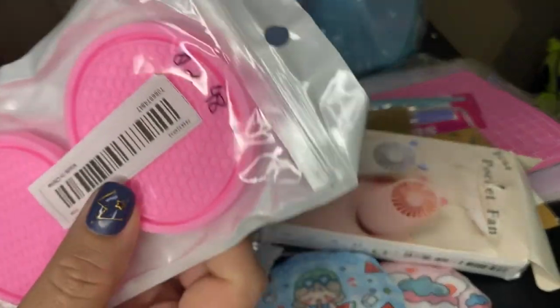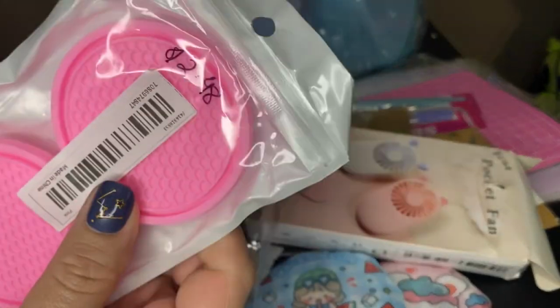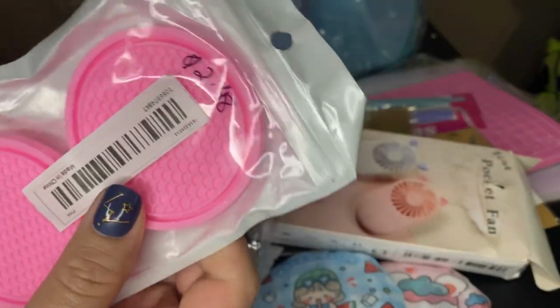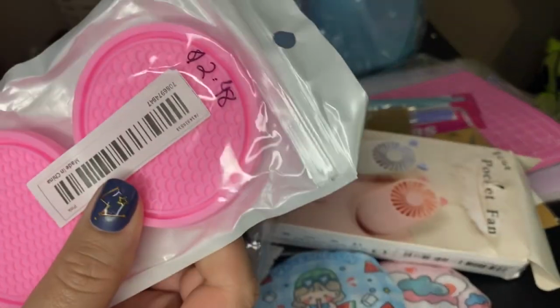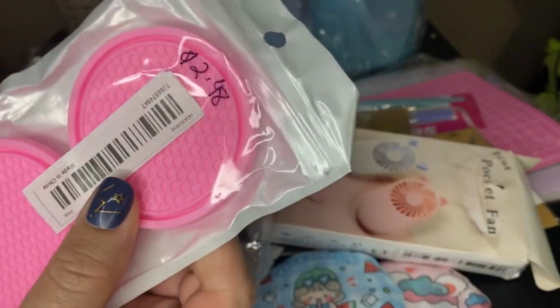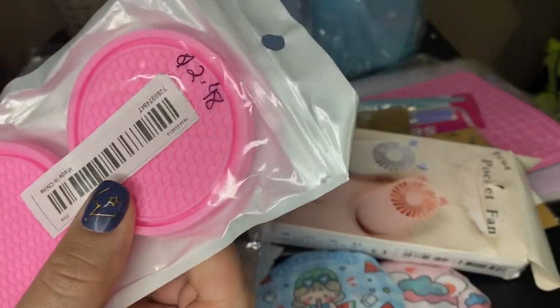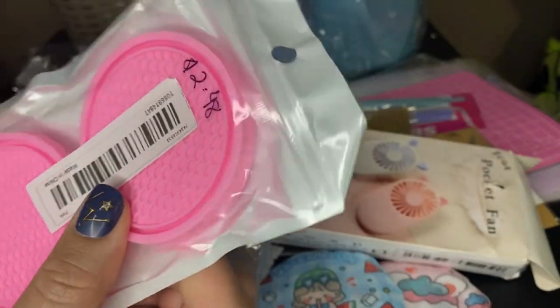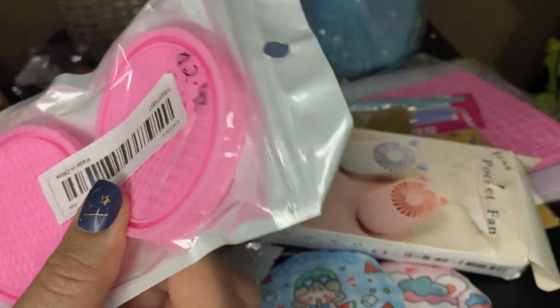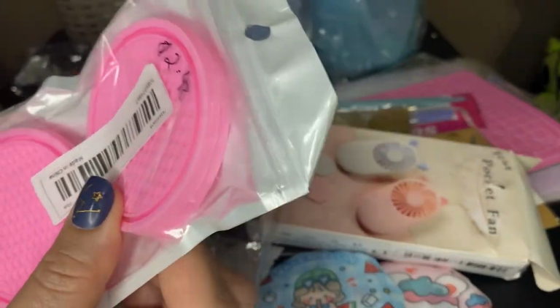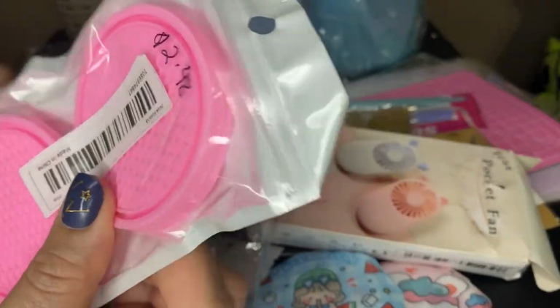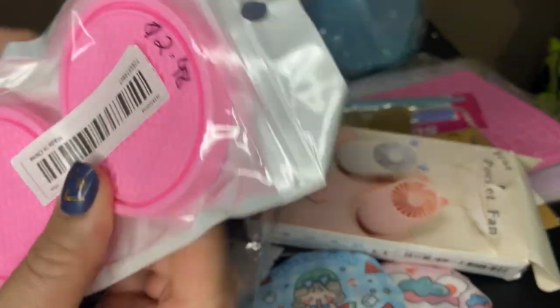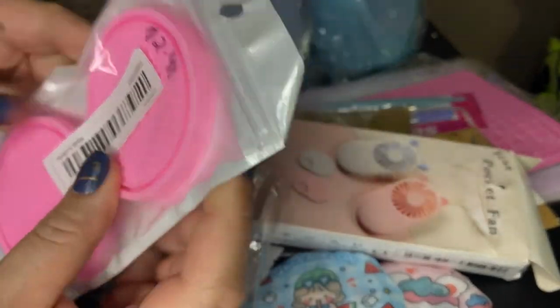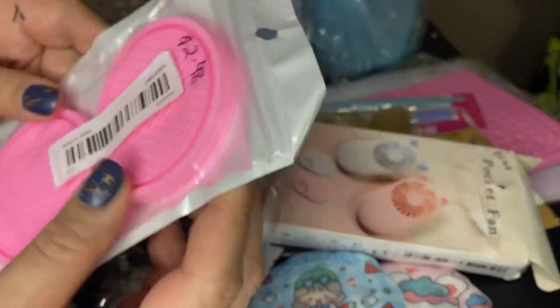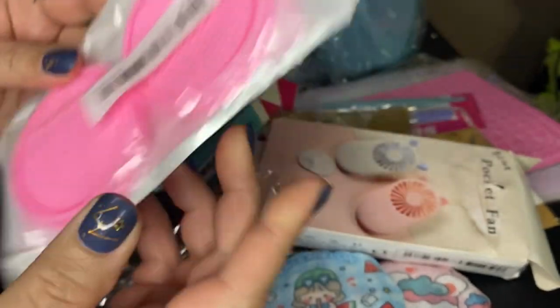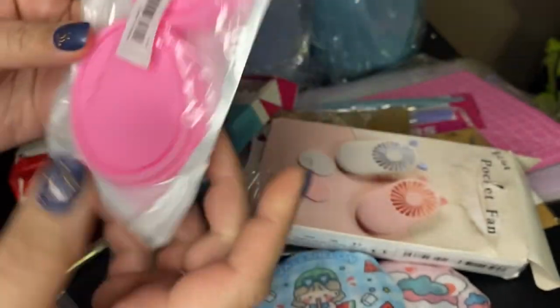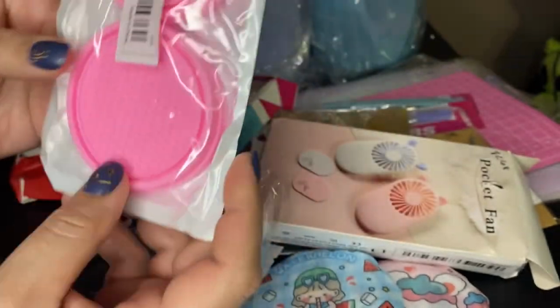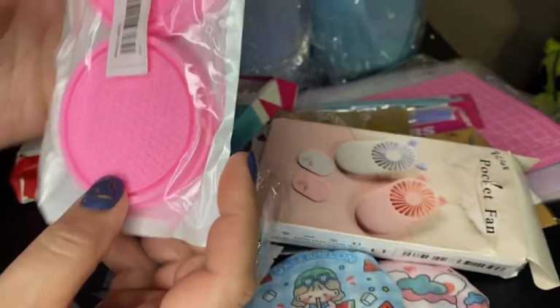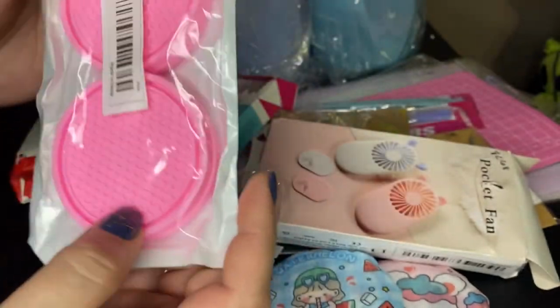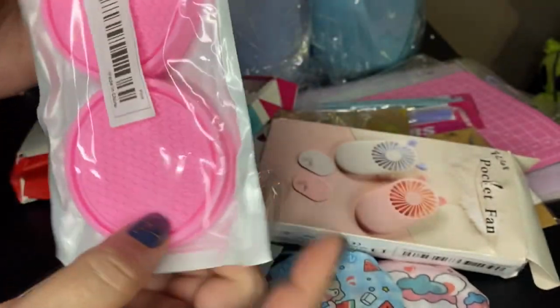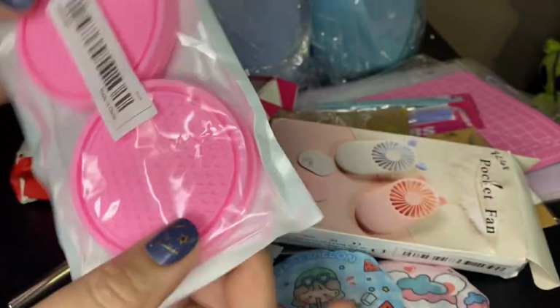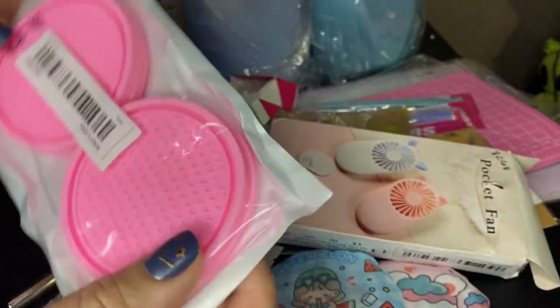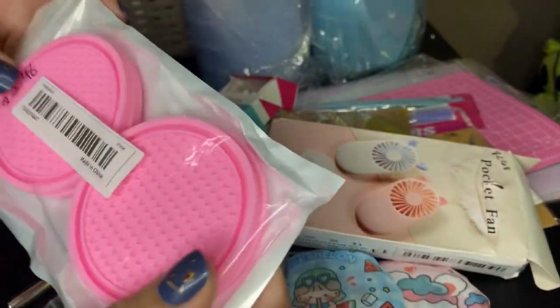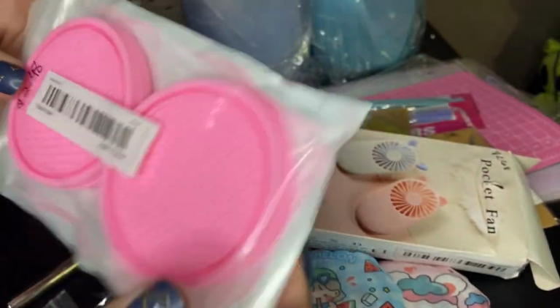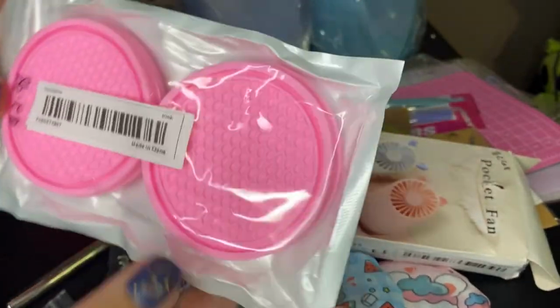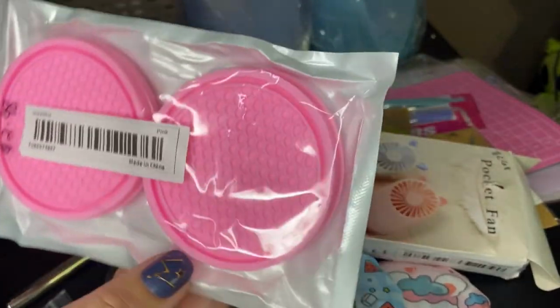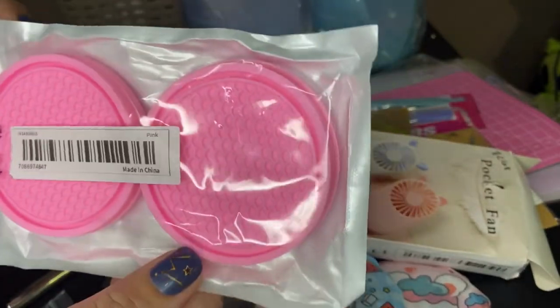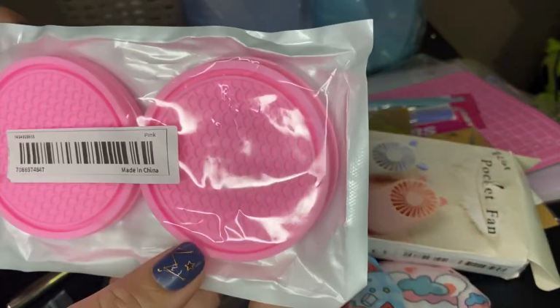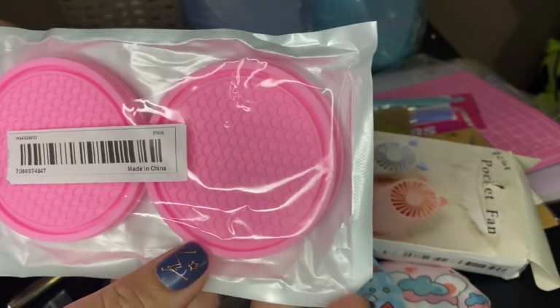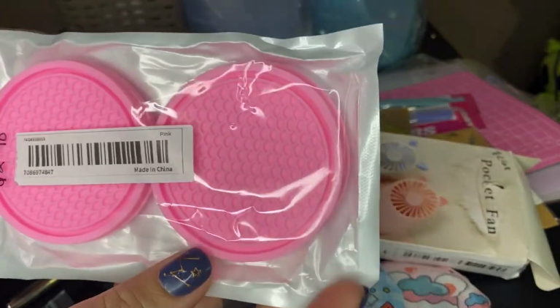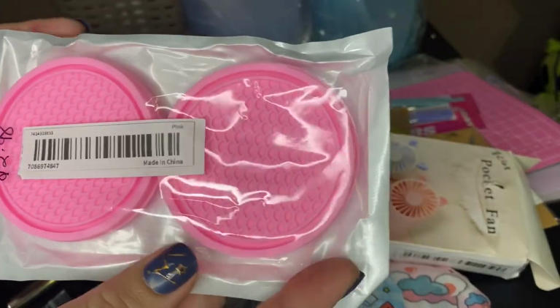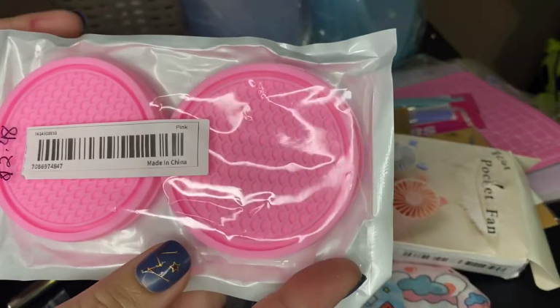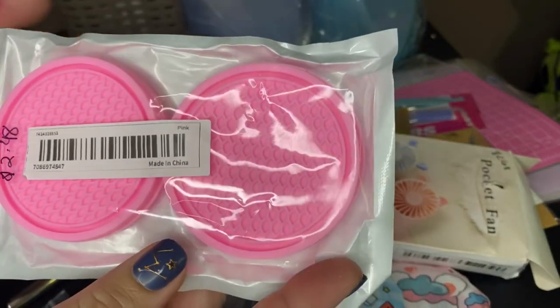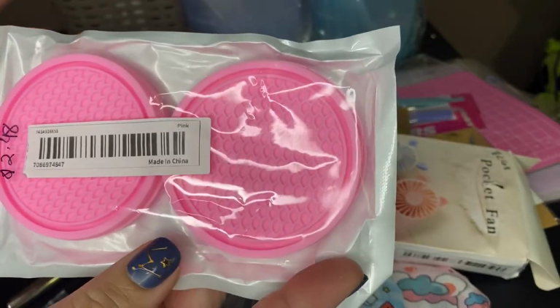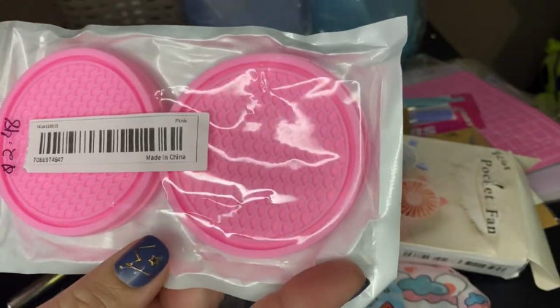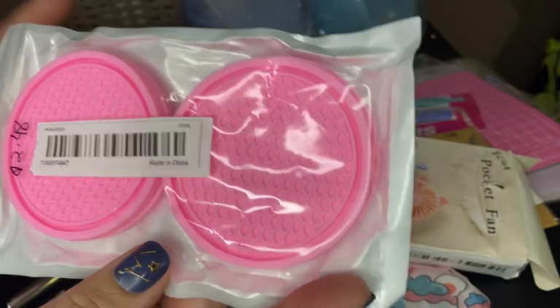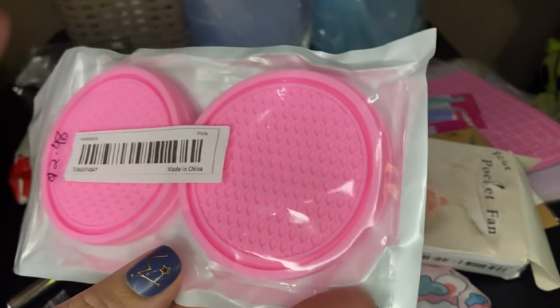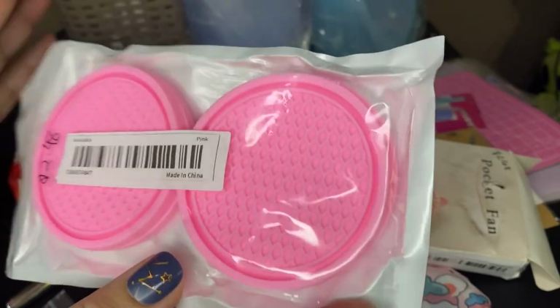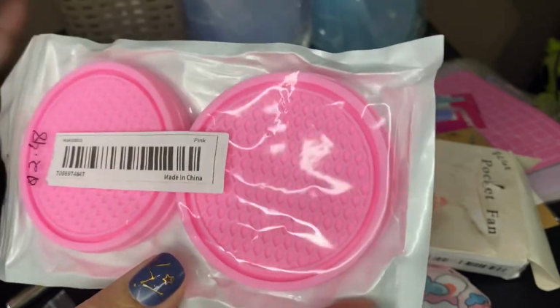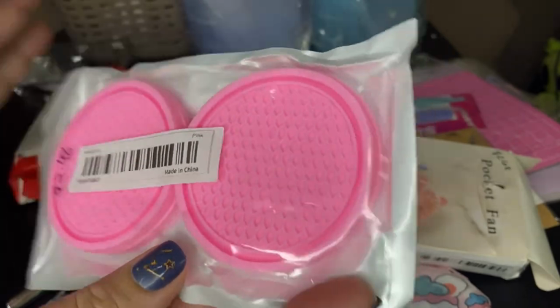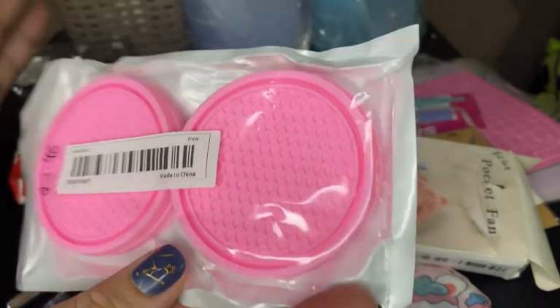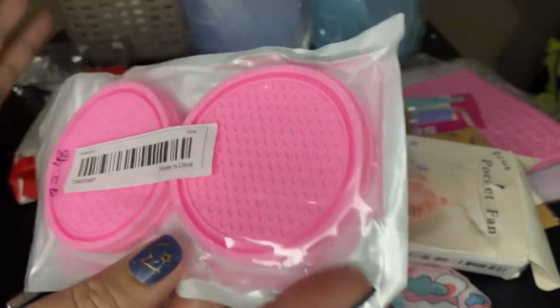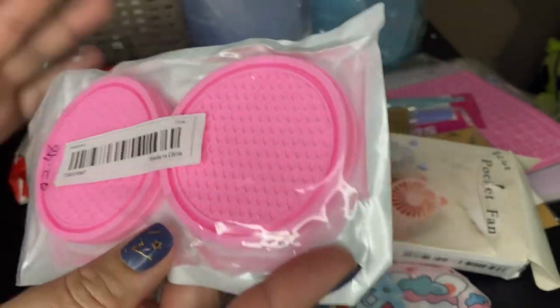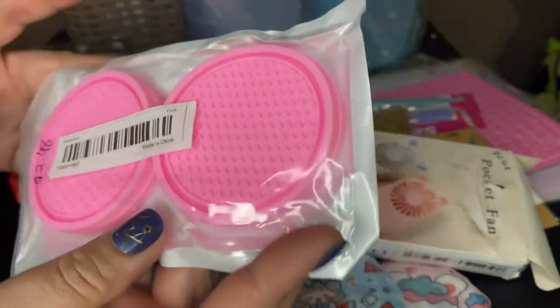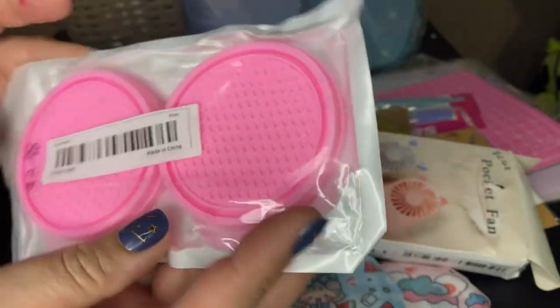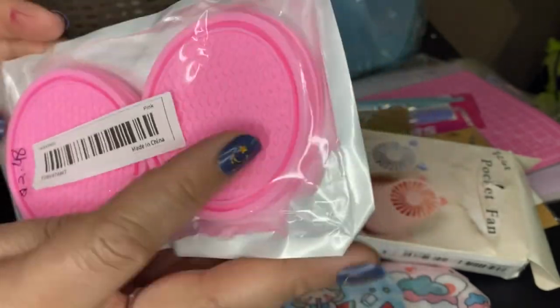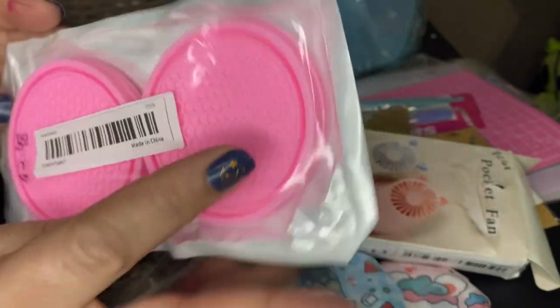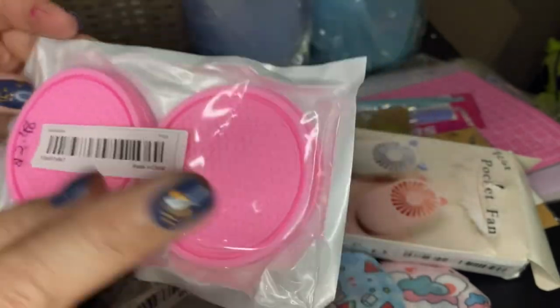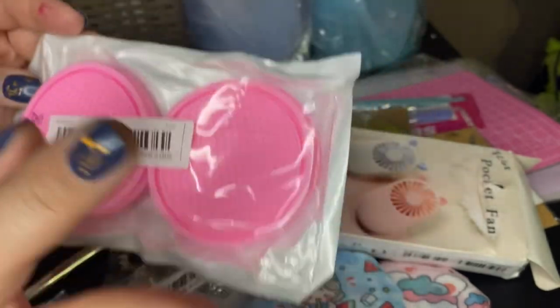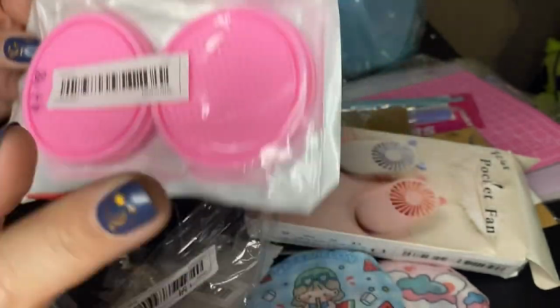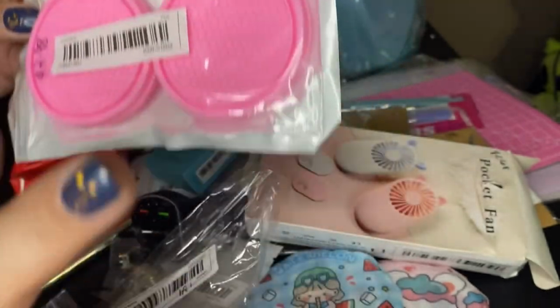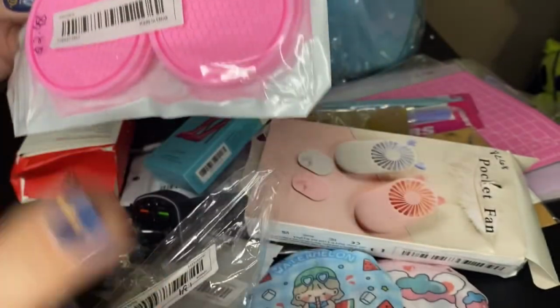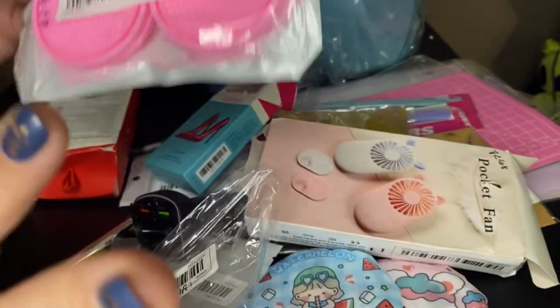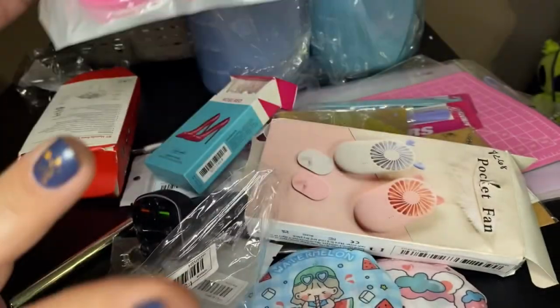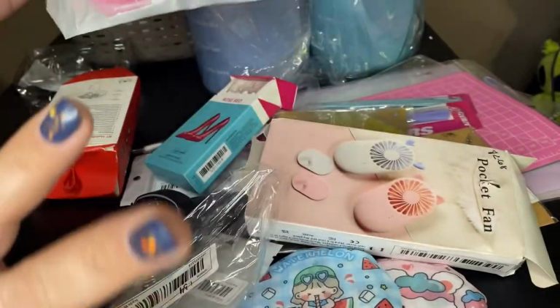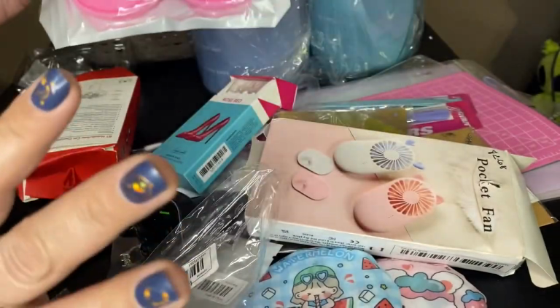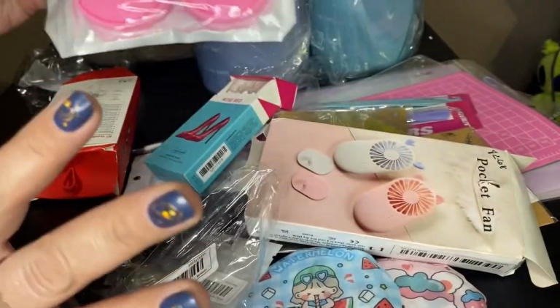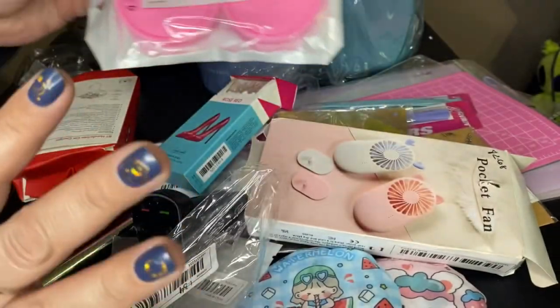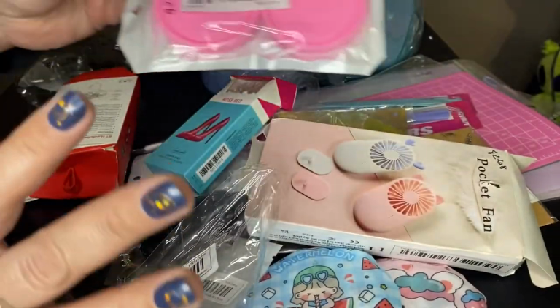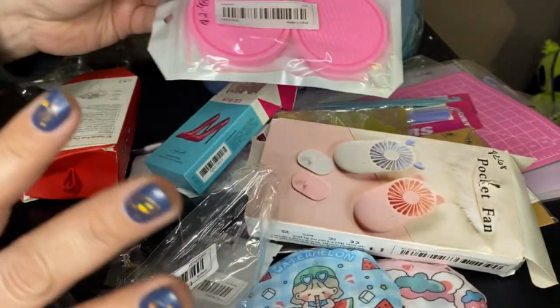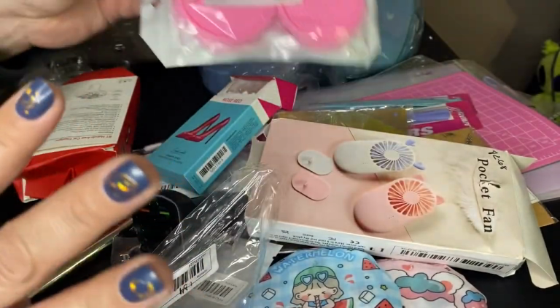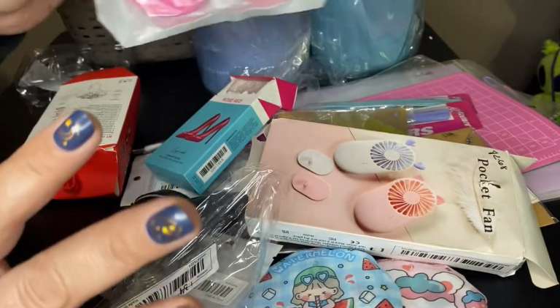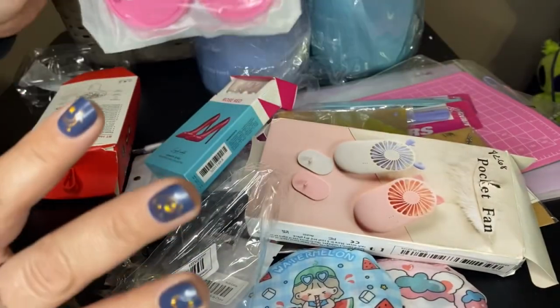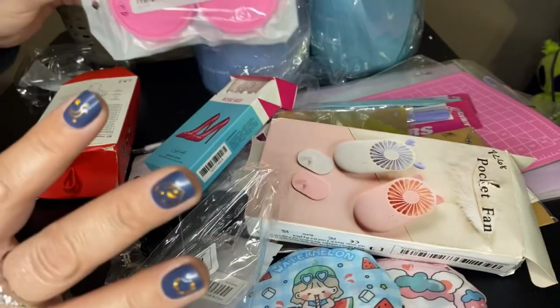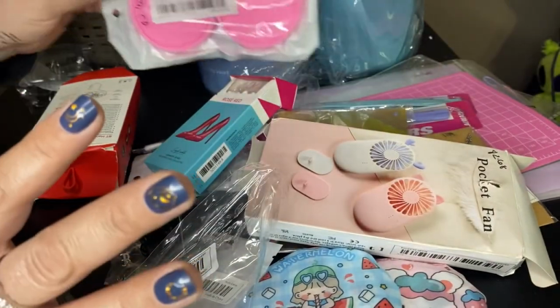$2.48 — these are cup coasters. You put them in your car to kind of make the cup holder a little bit cleaner looking.